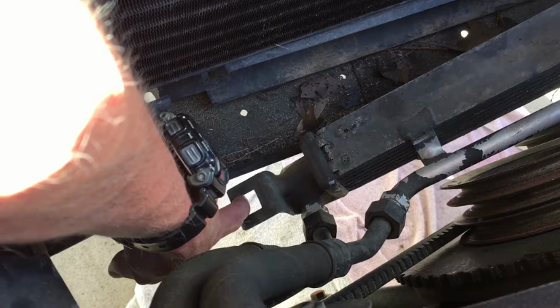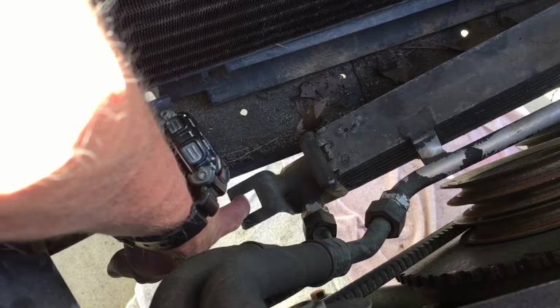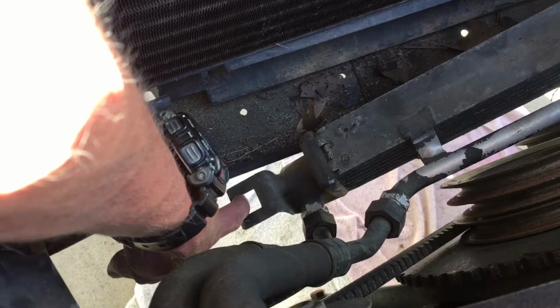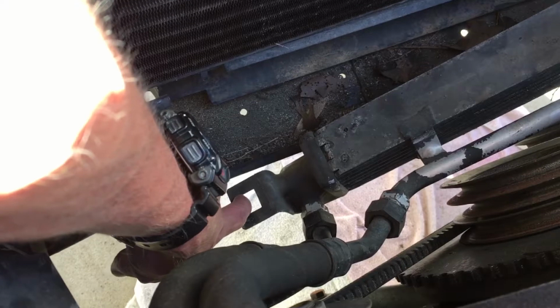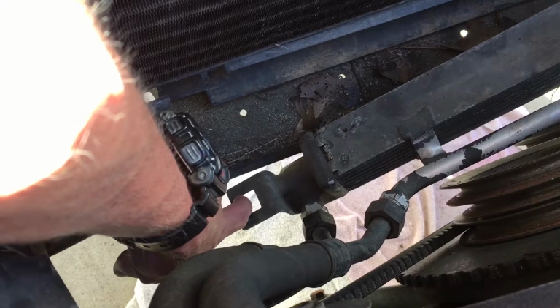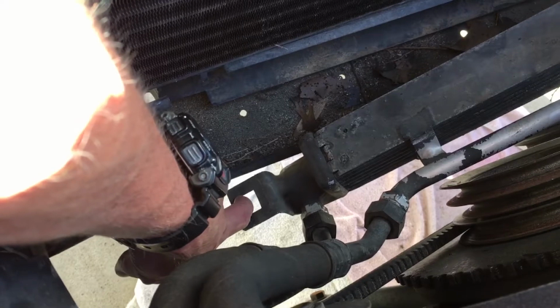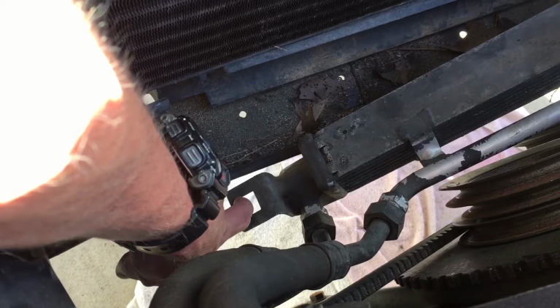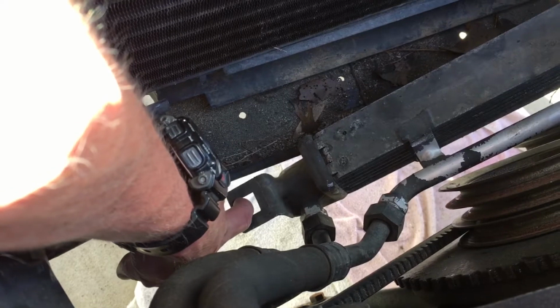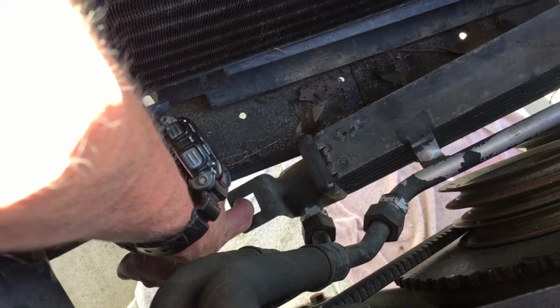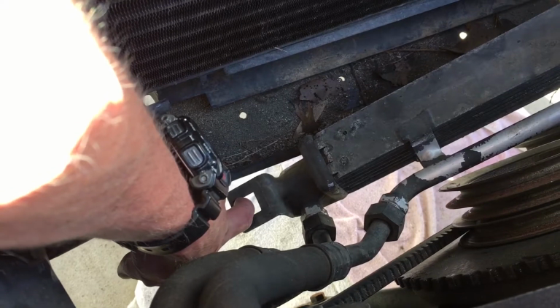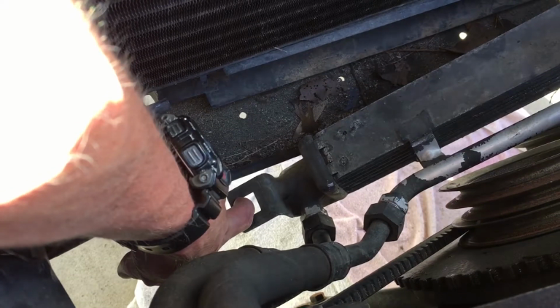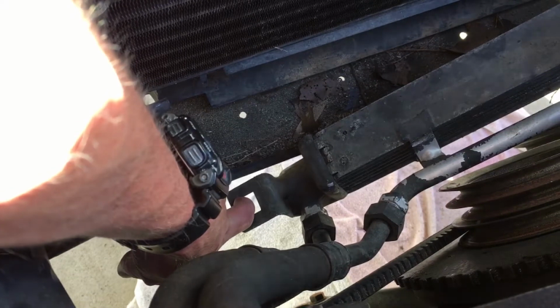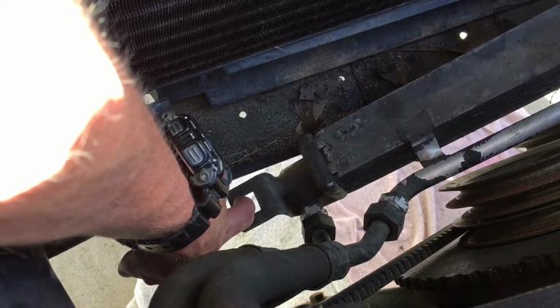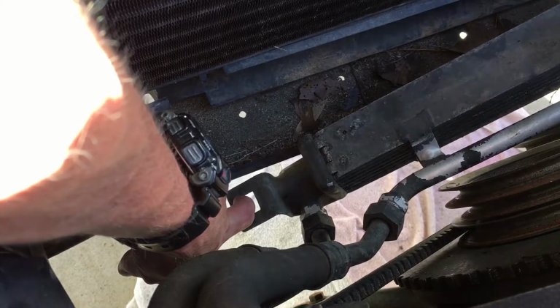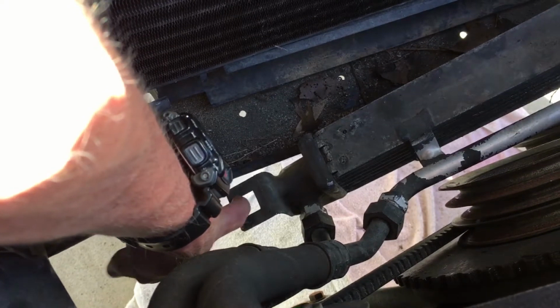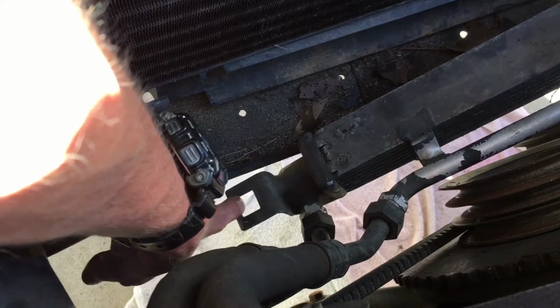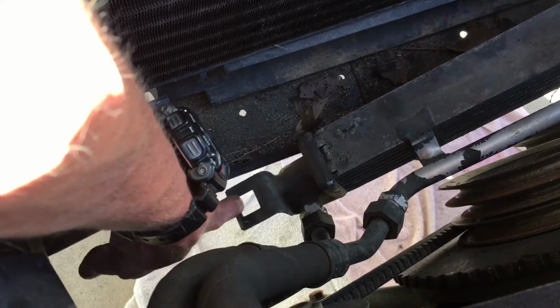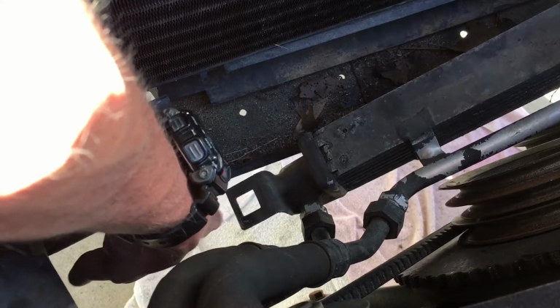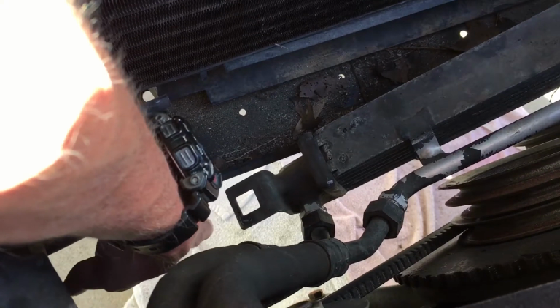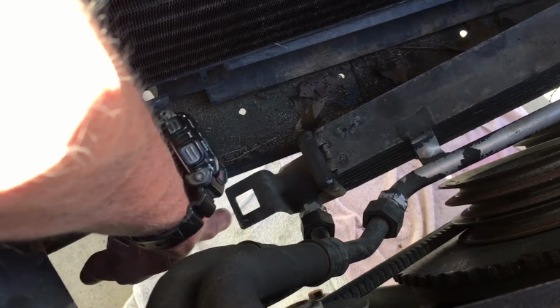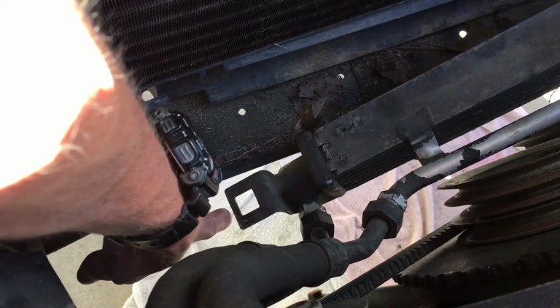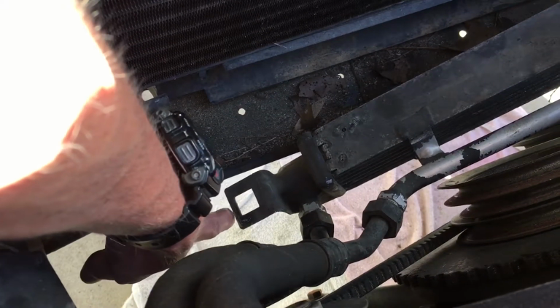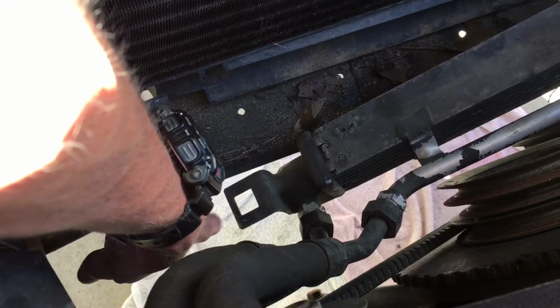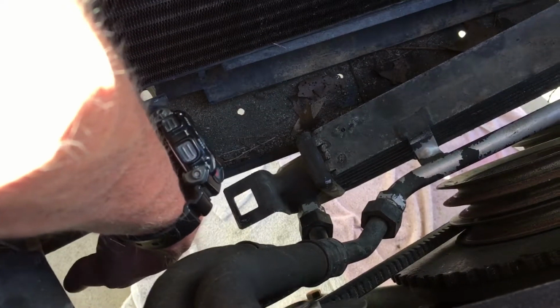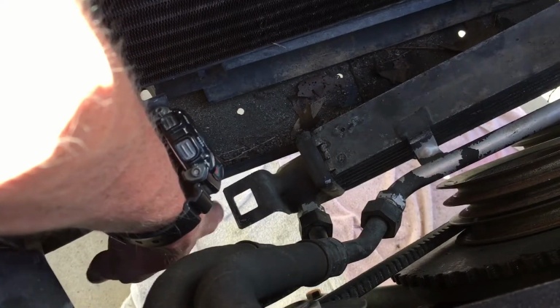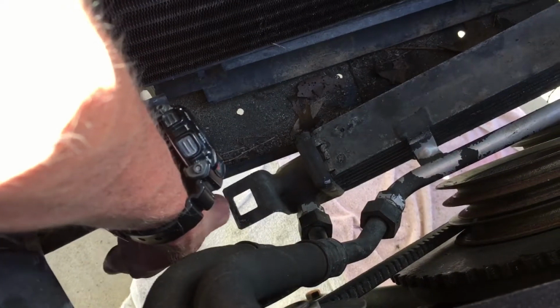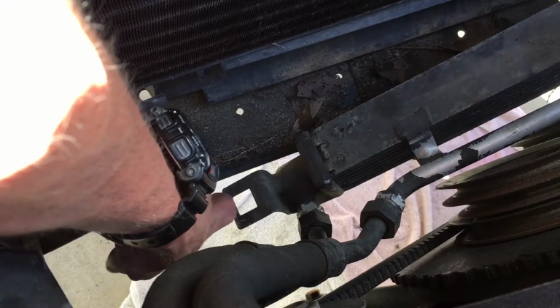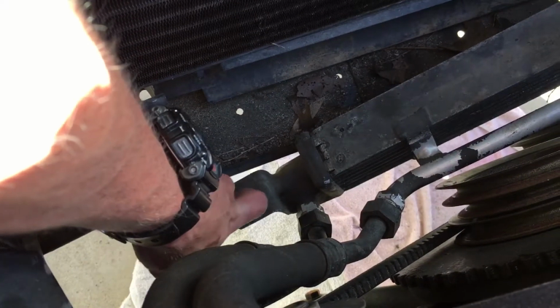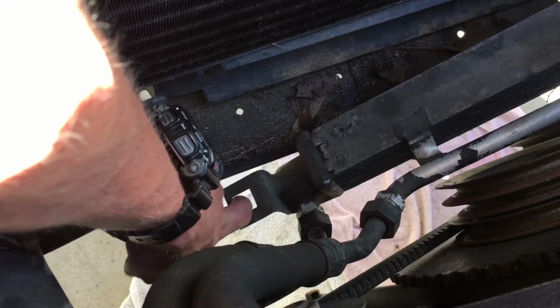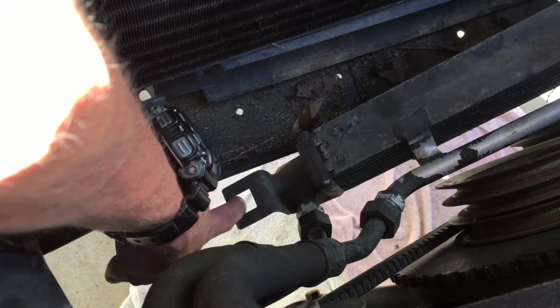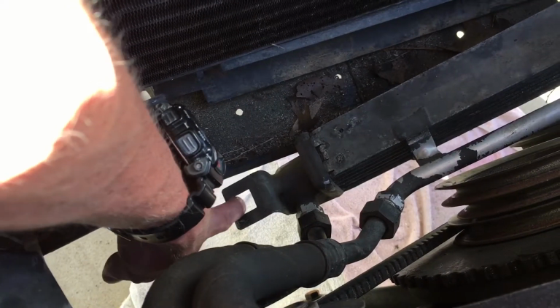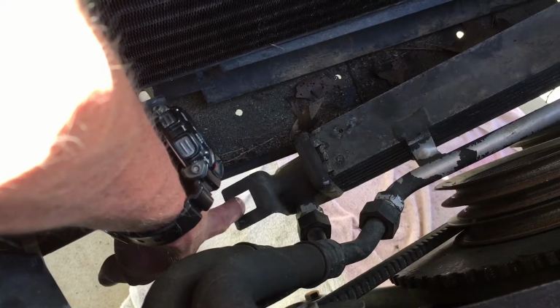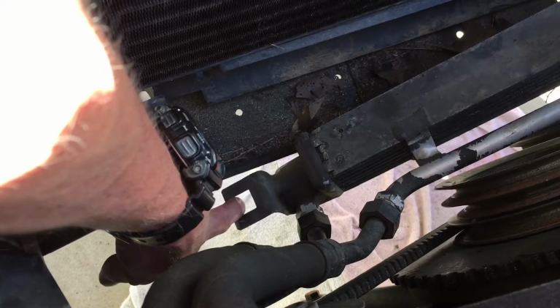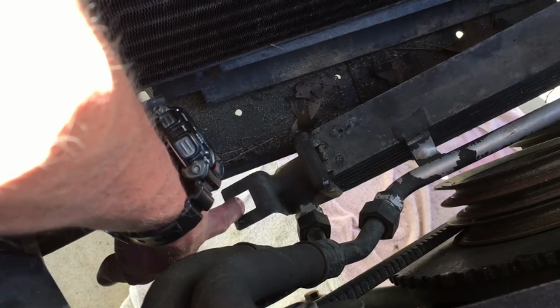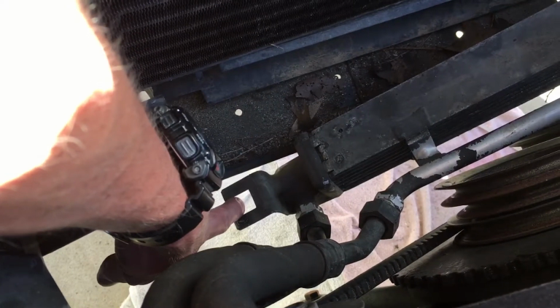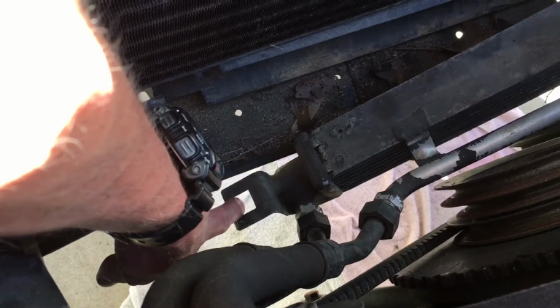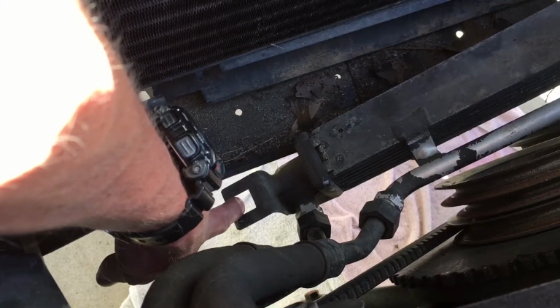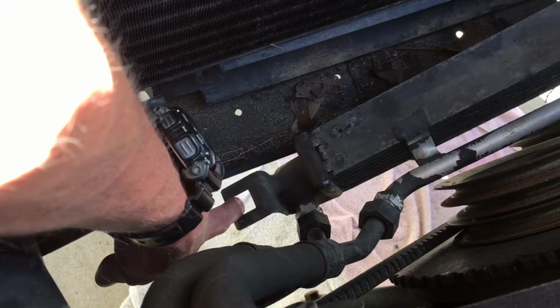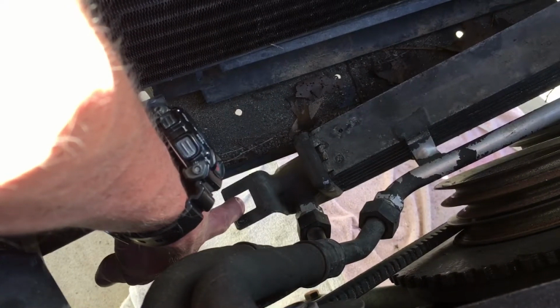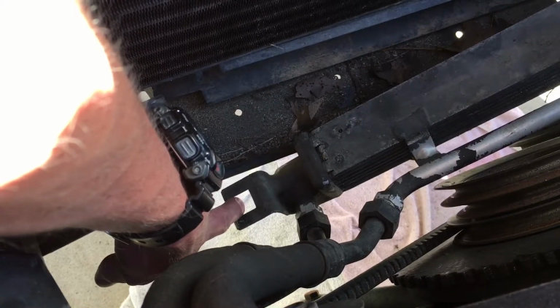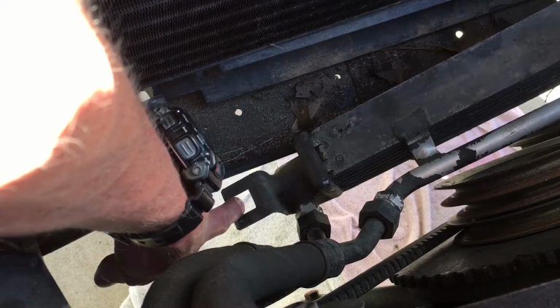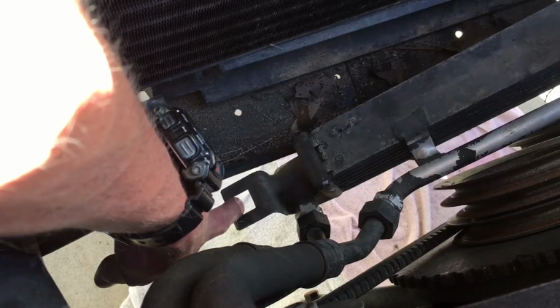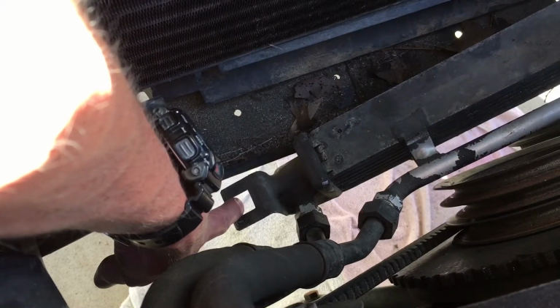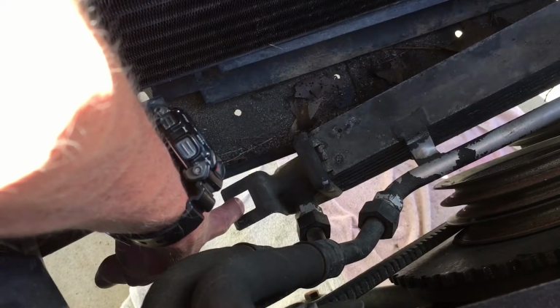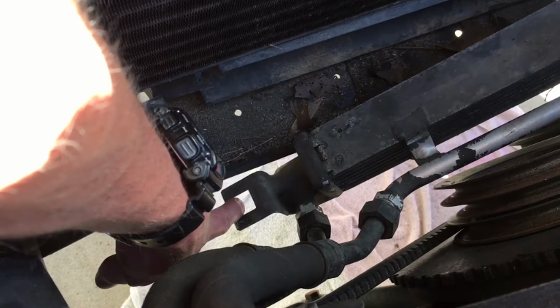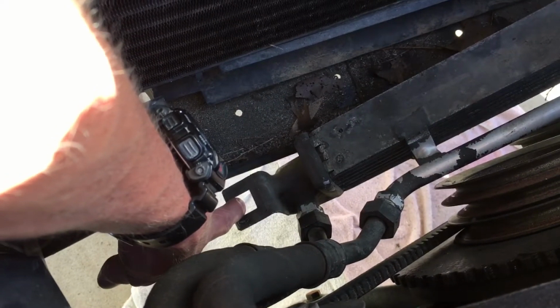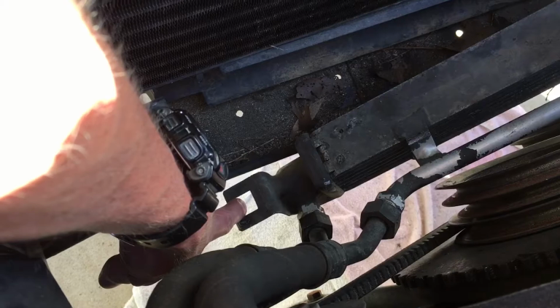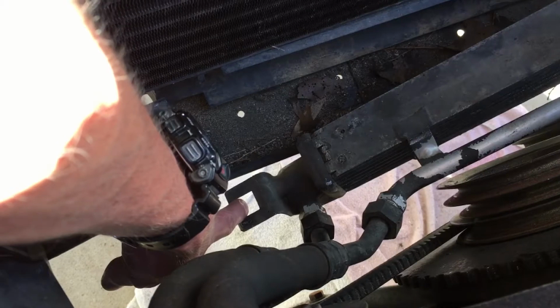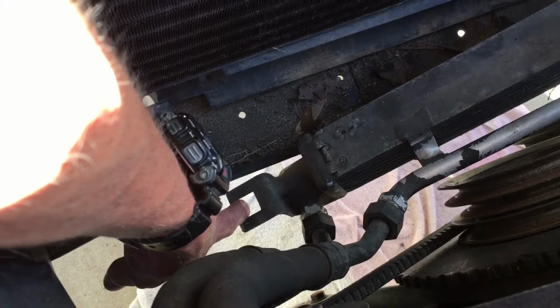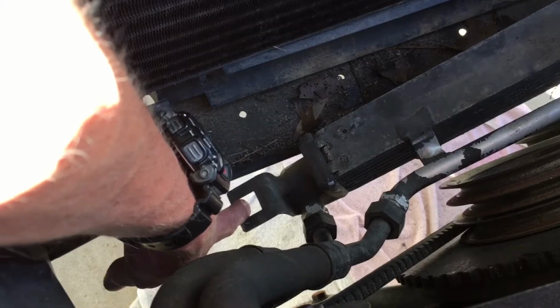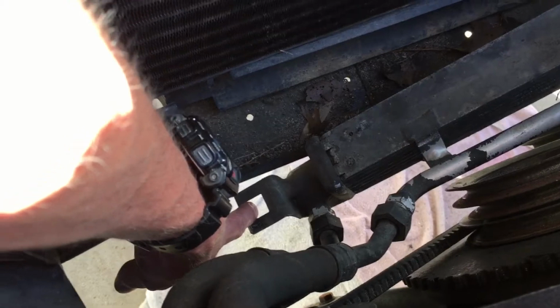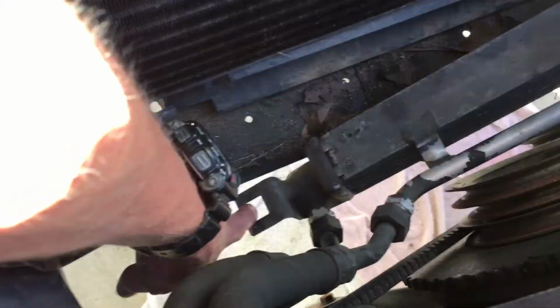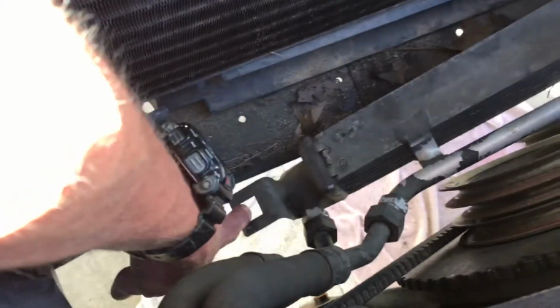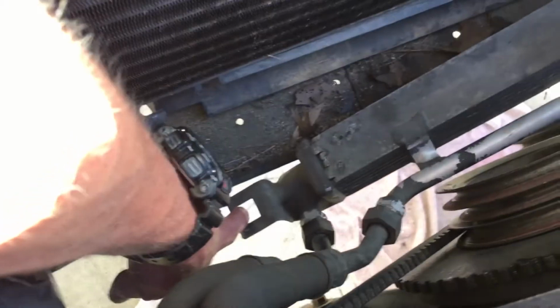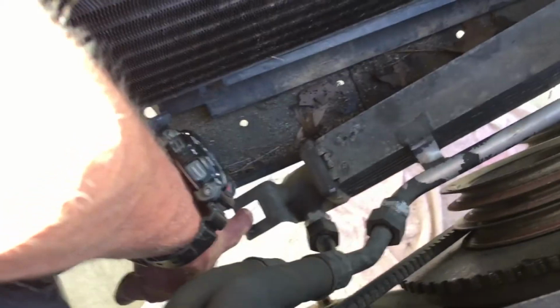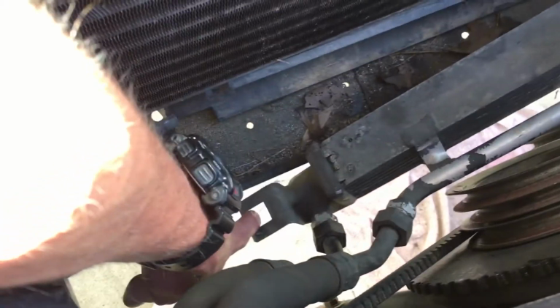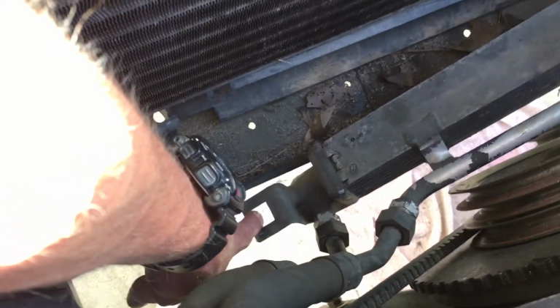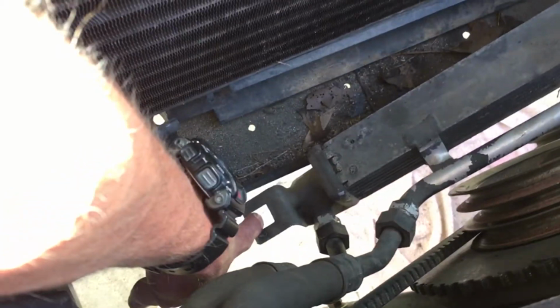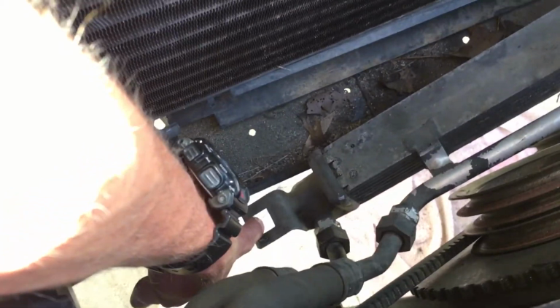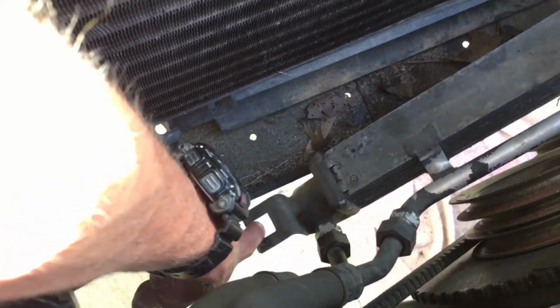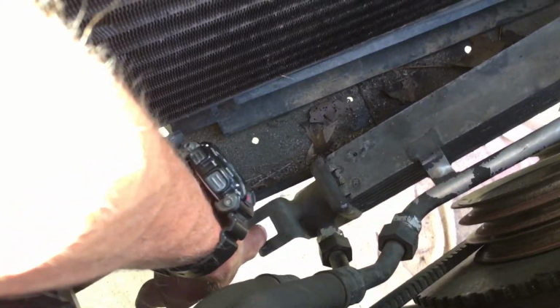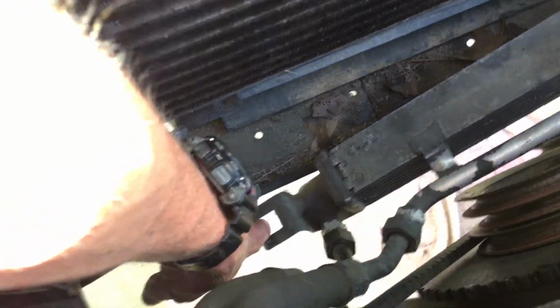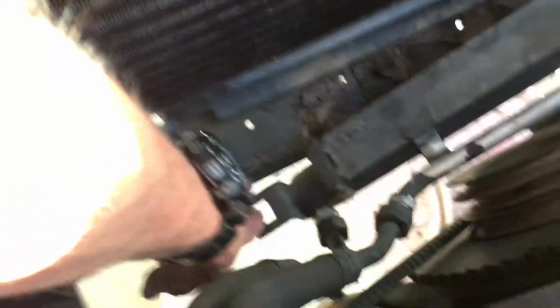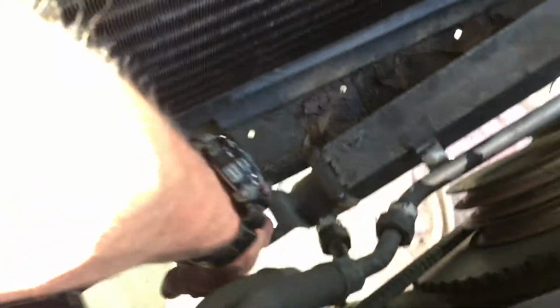Then I could lift the radiator up and out. I hope this helps anybody else who's trying to remove the radiator from their M5. Good luck.